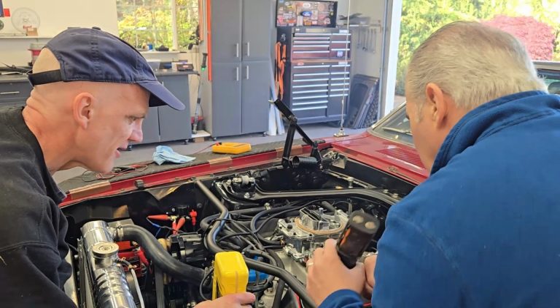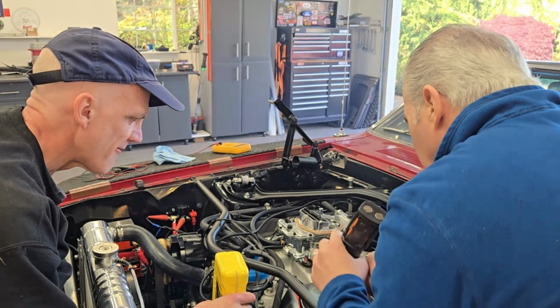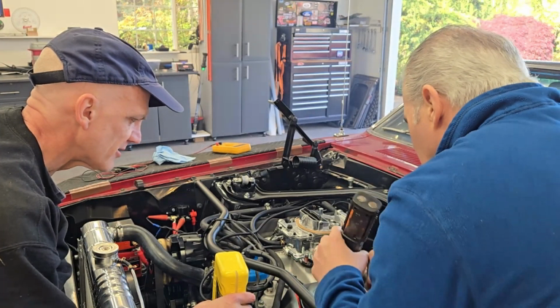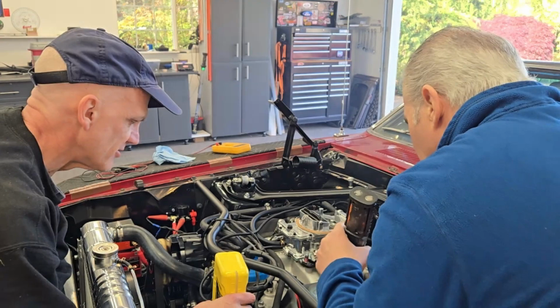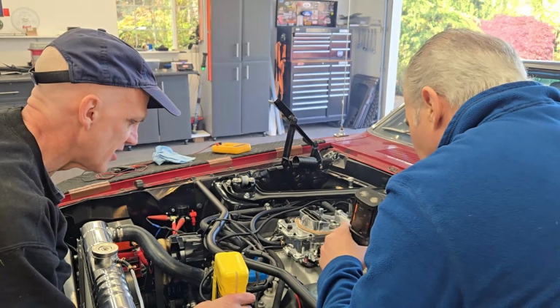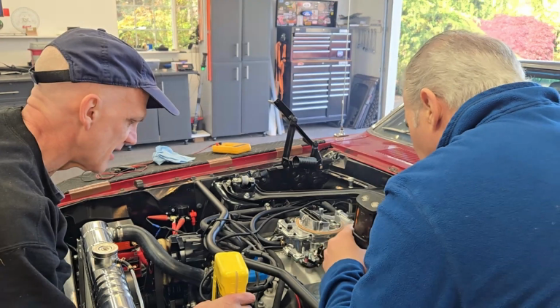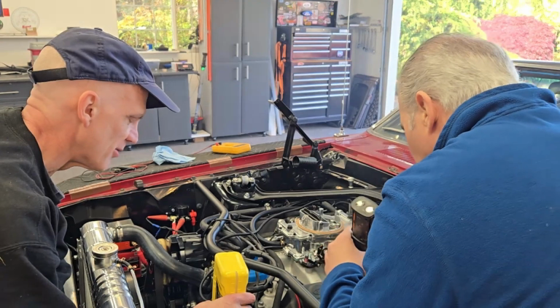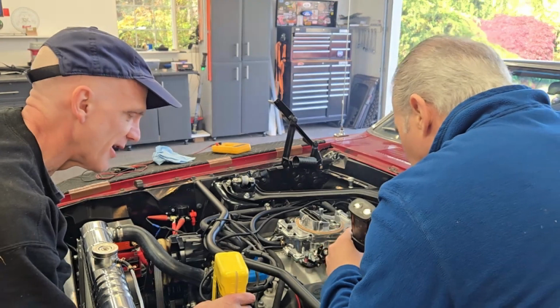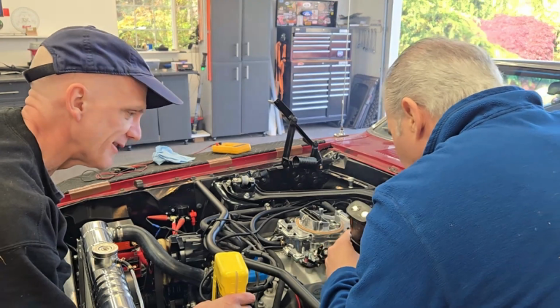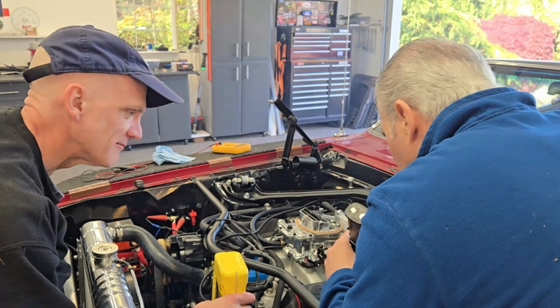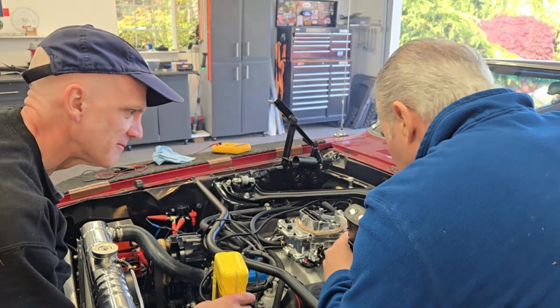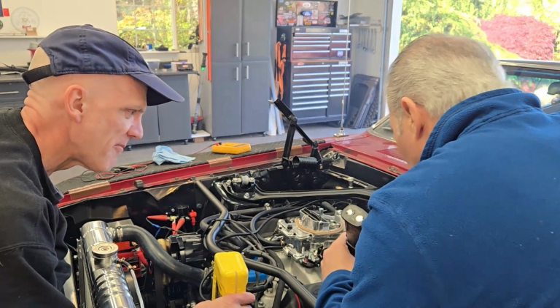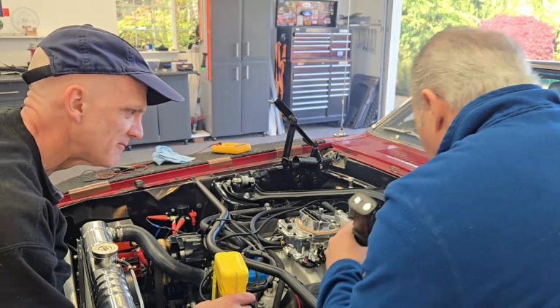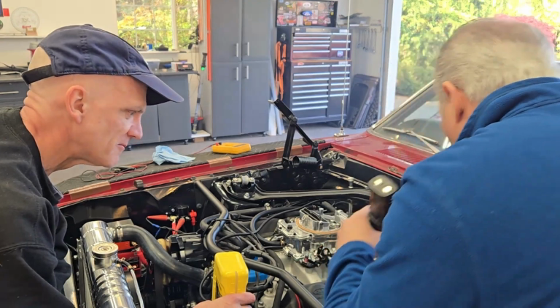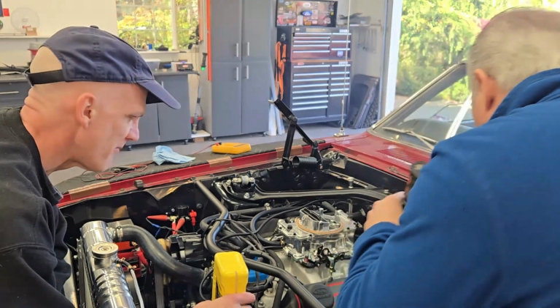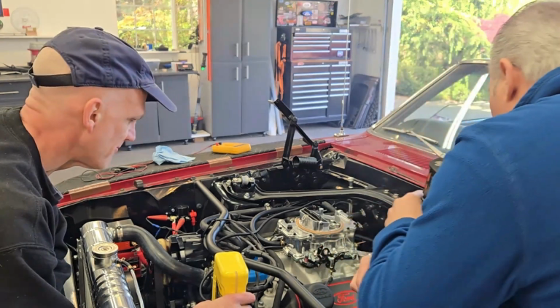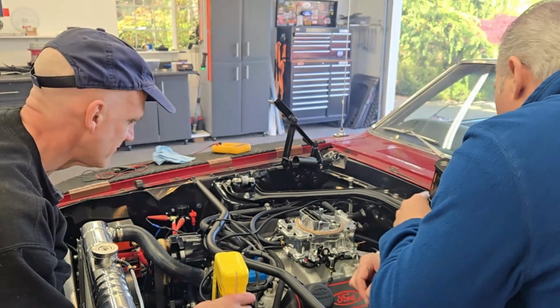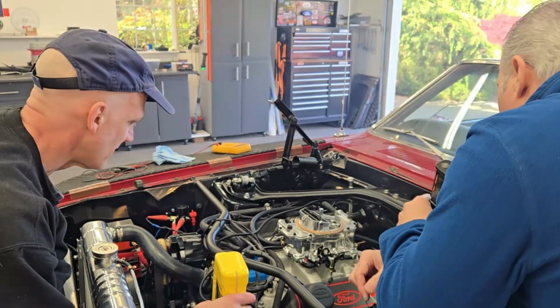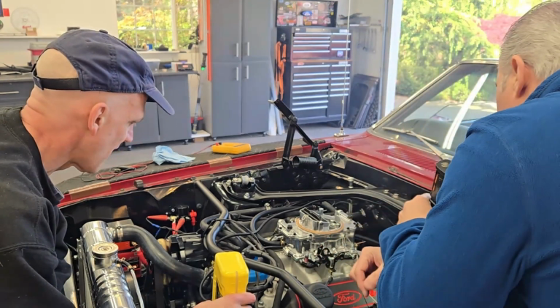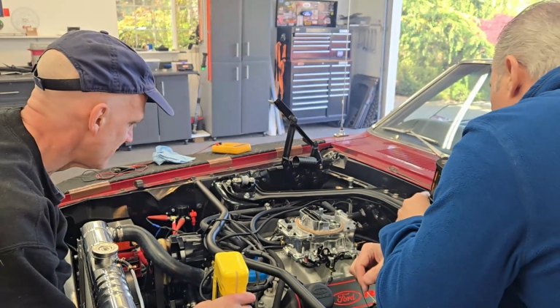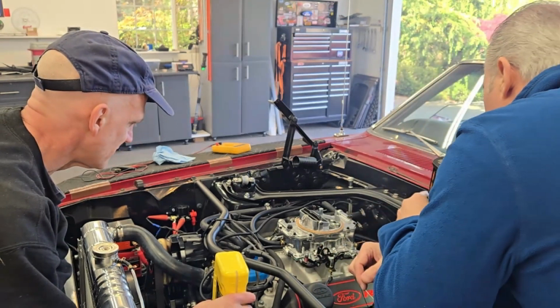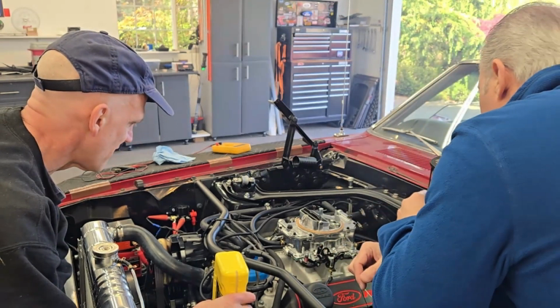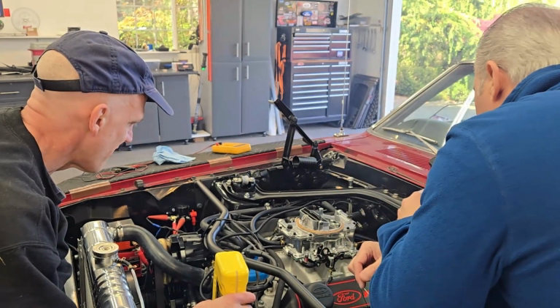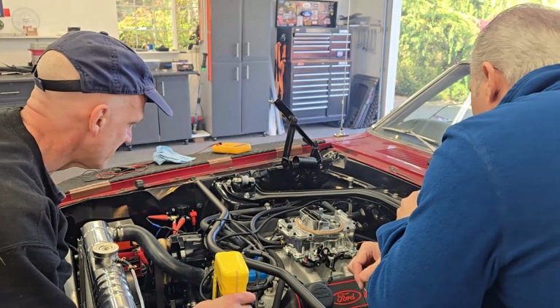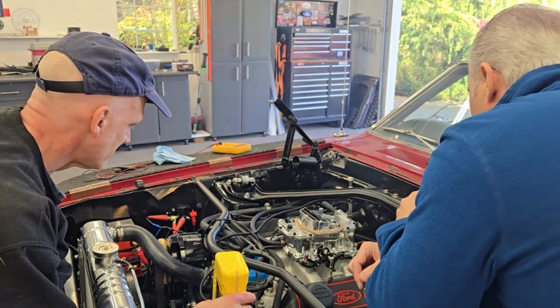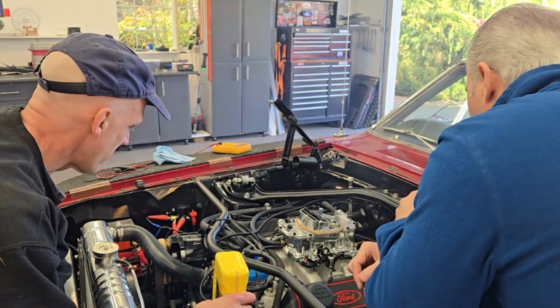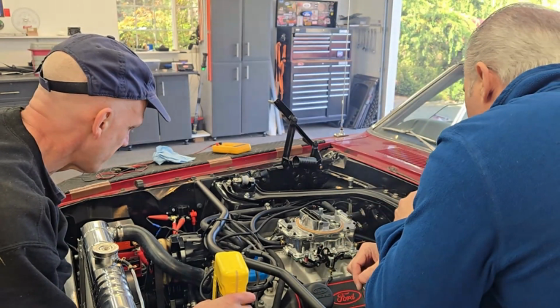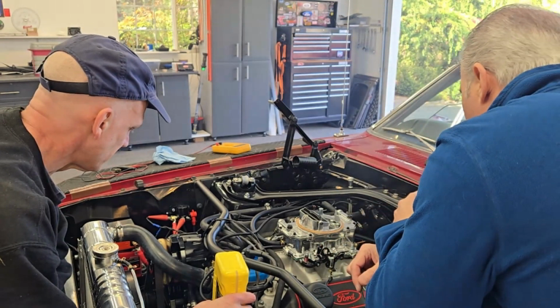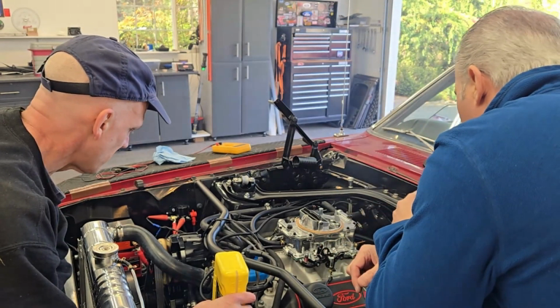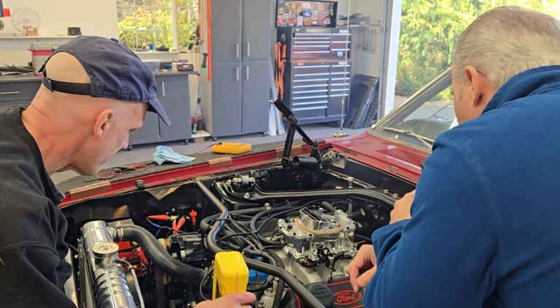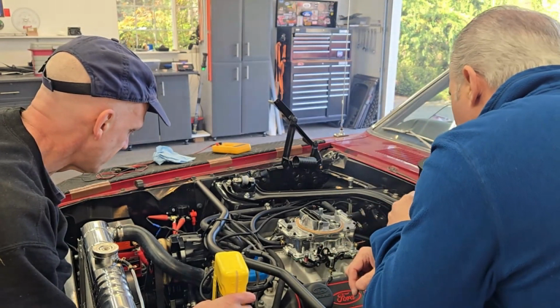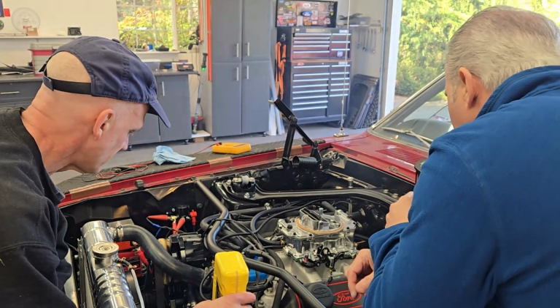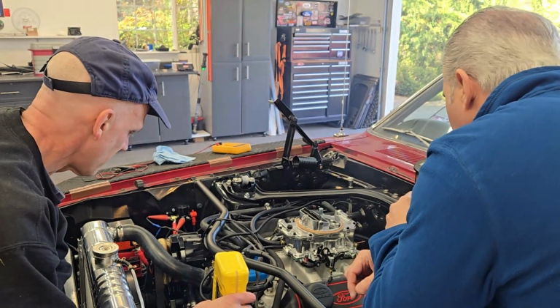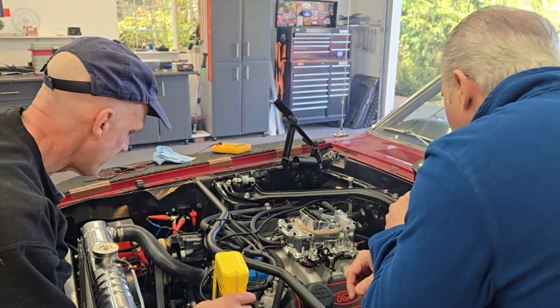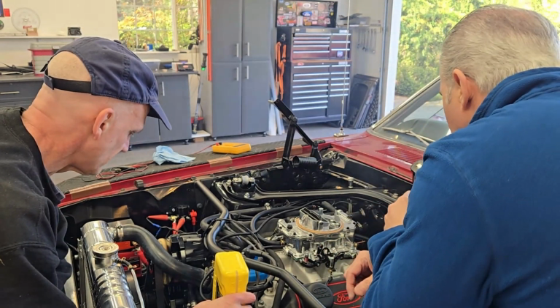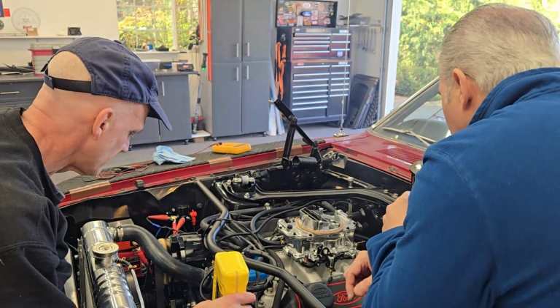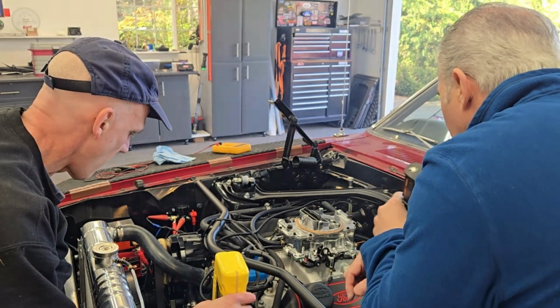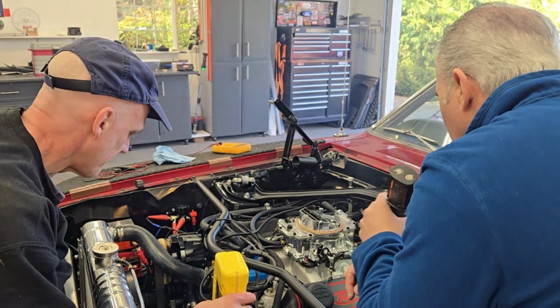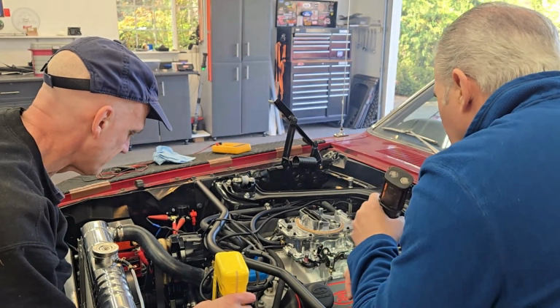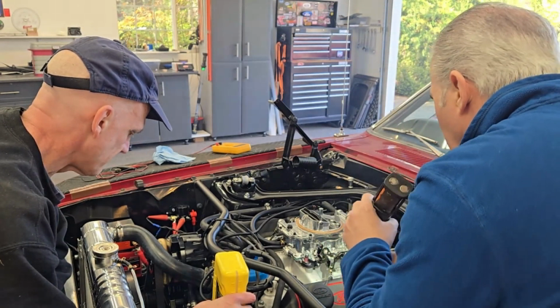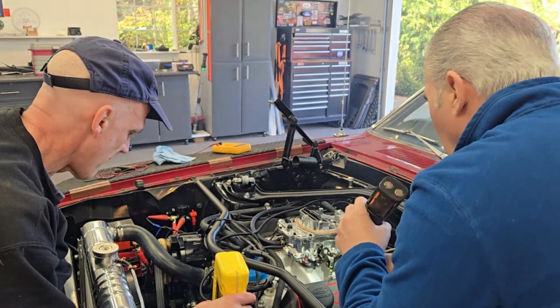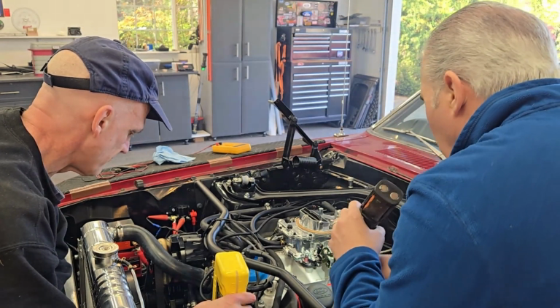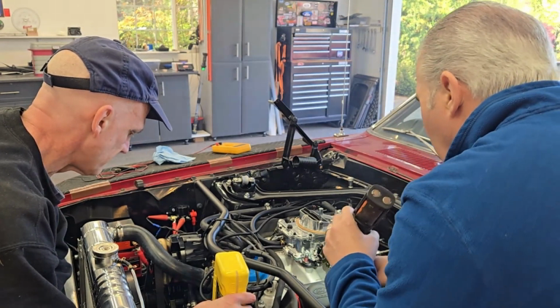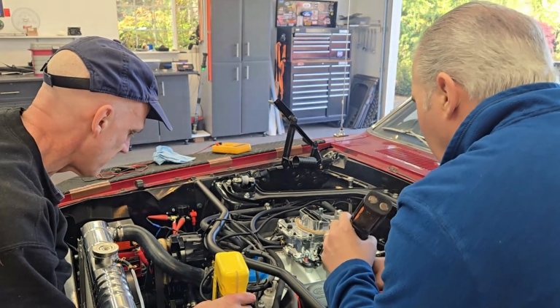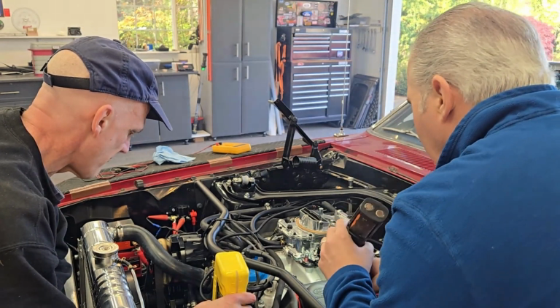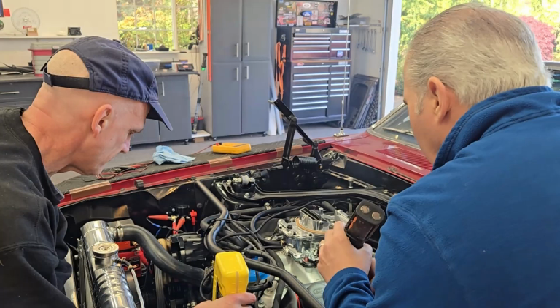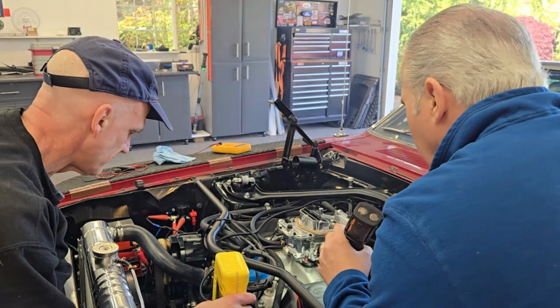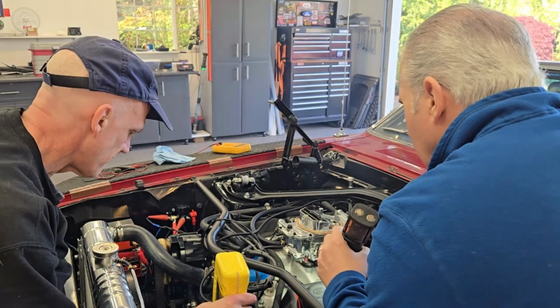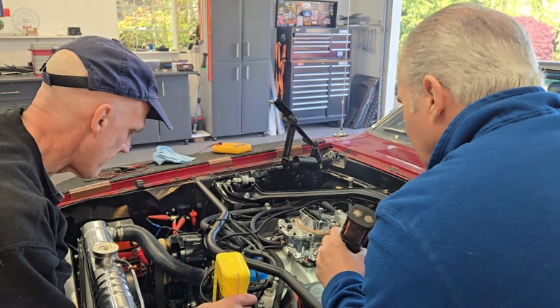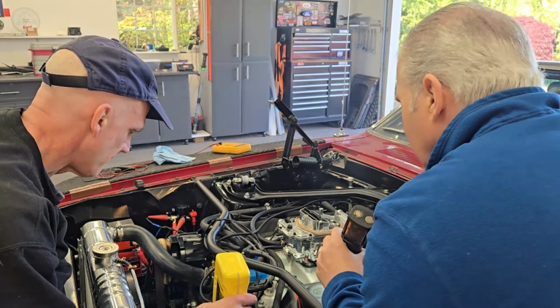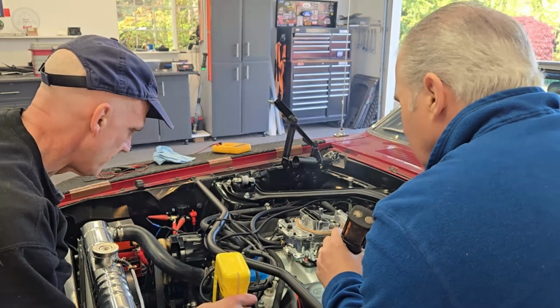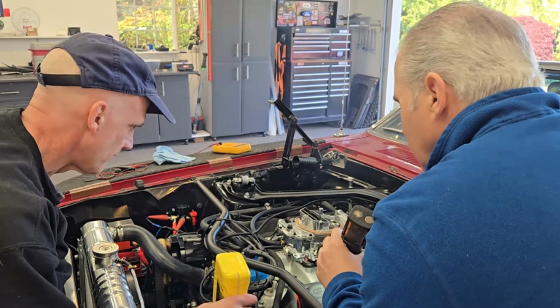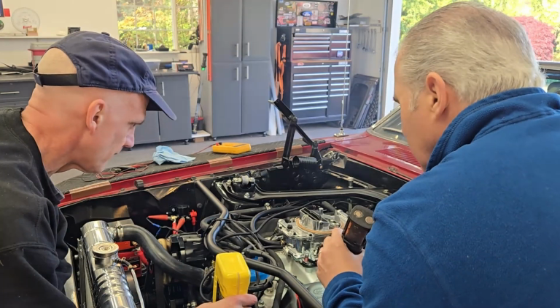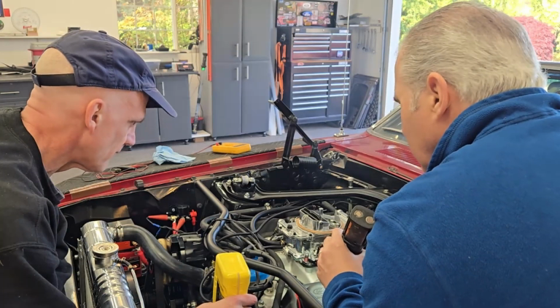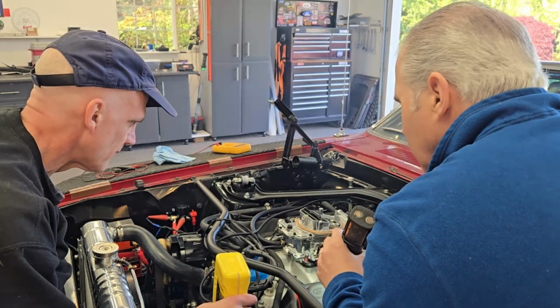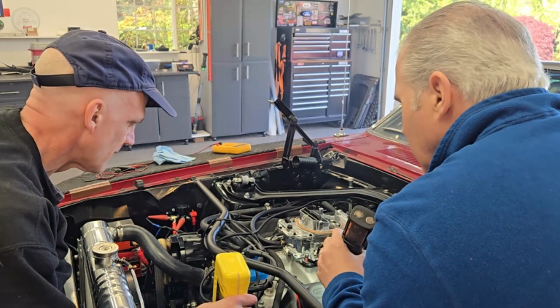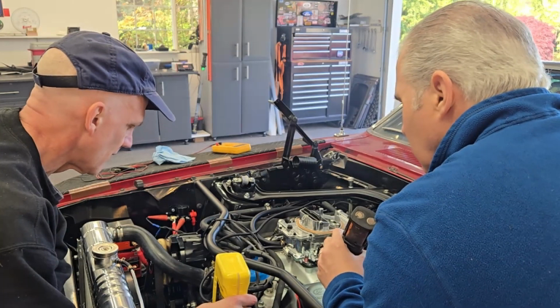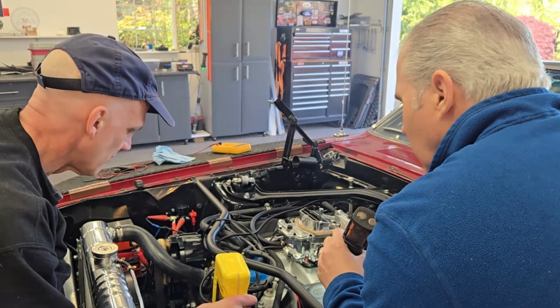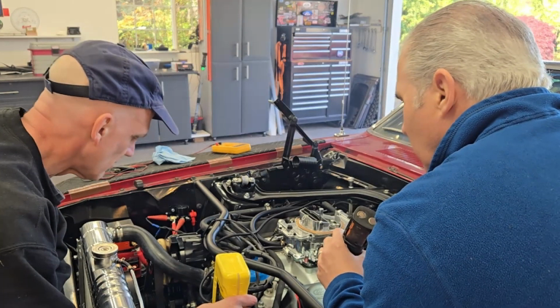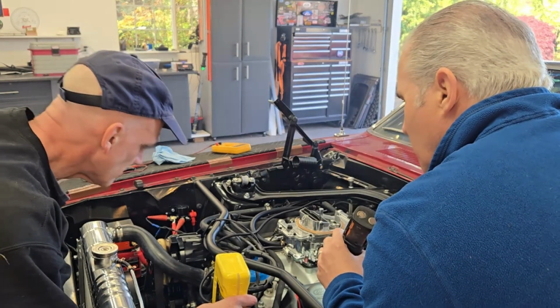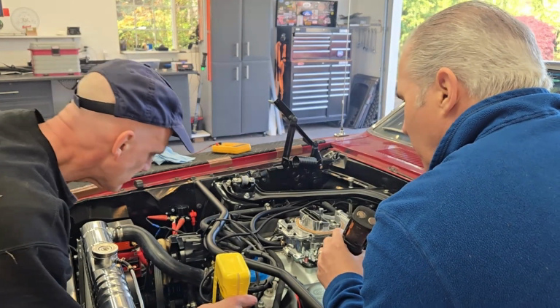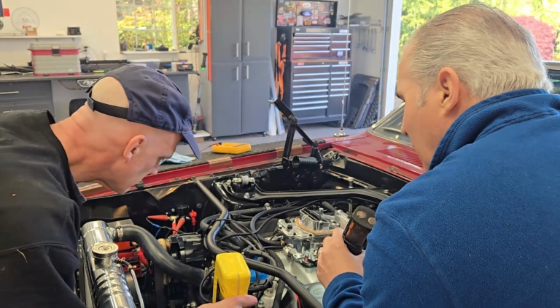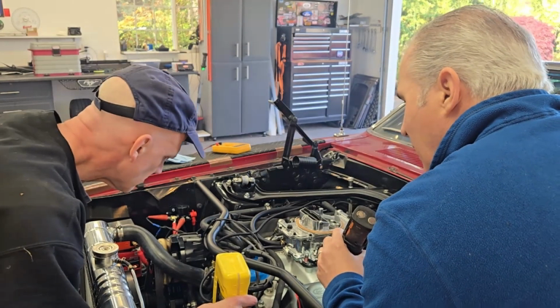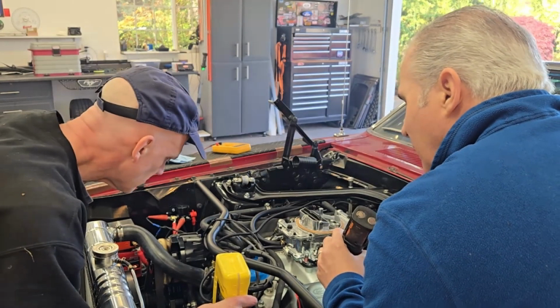Good job, Brian. Sounds great — purrs like a kitten.